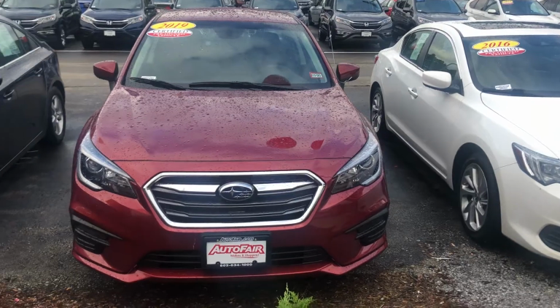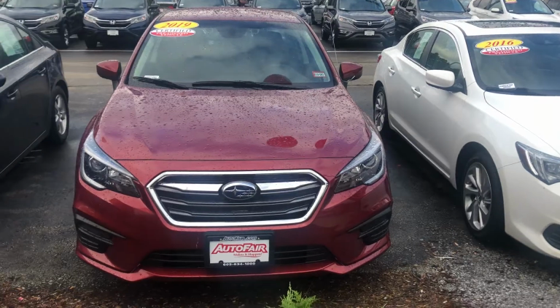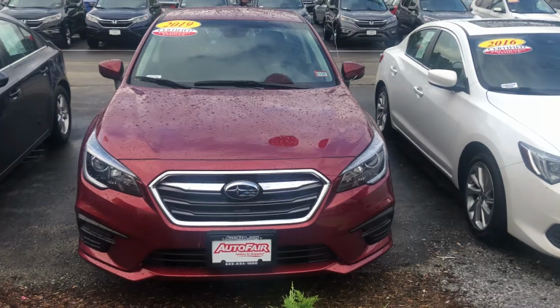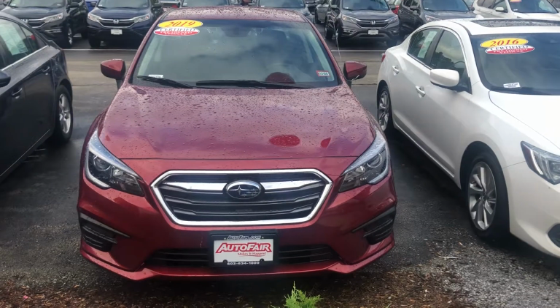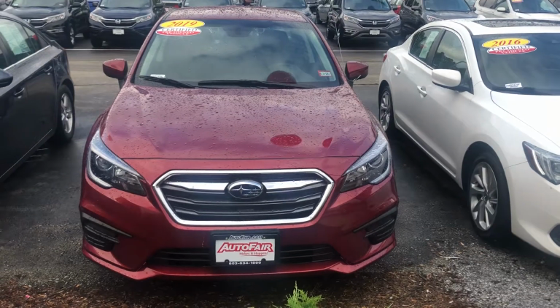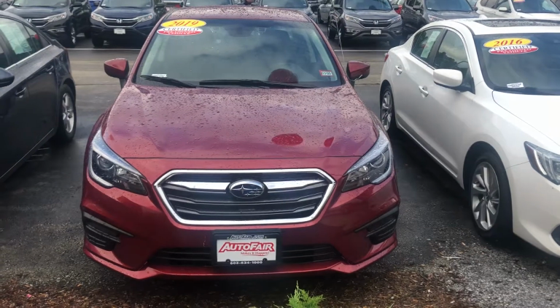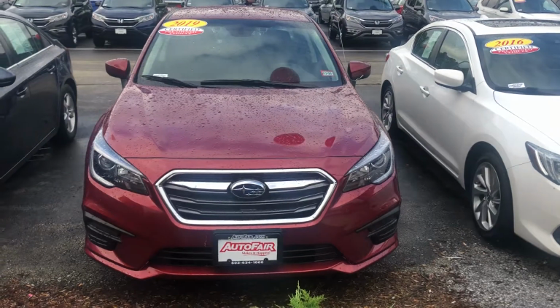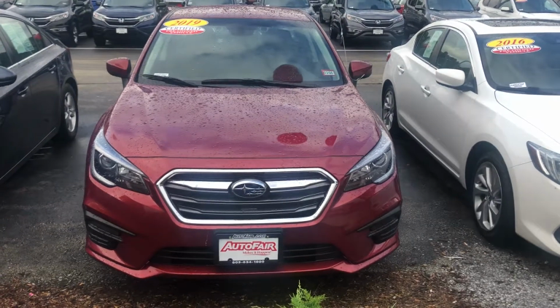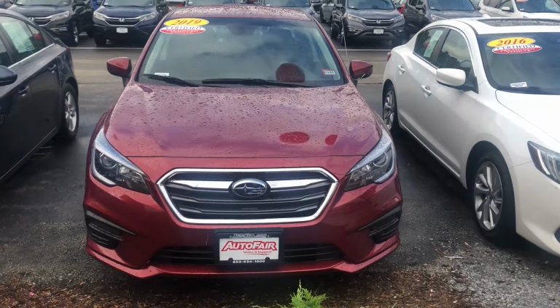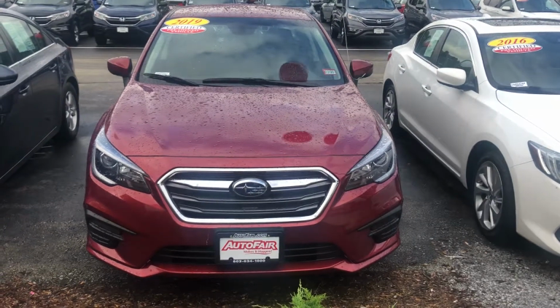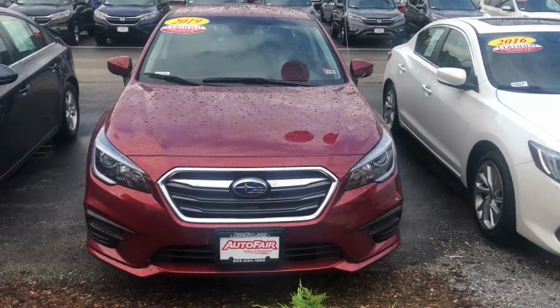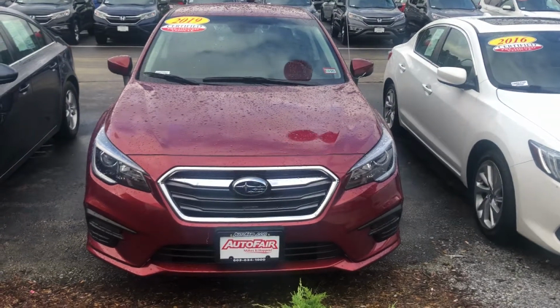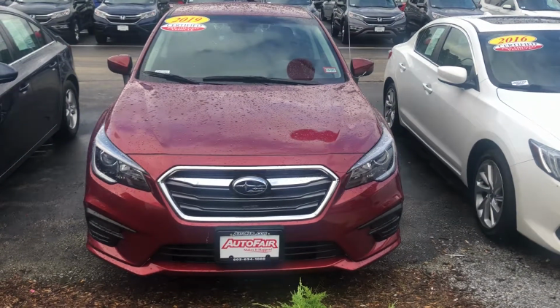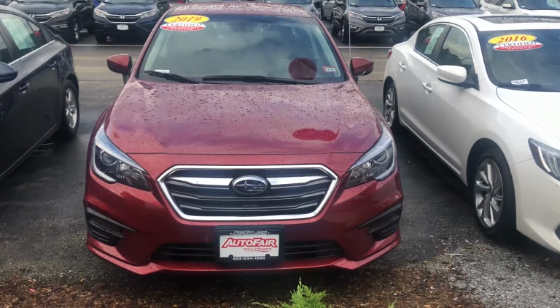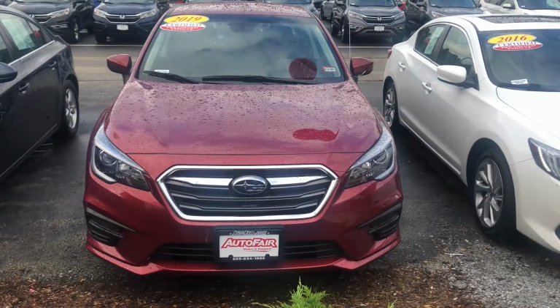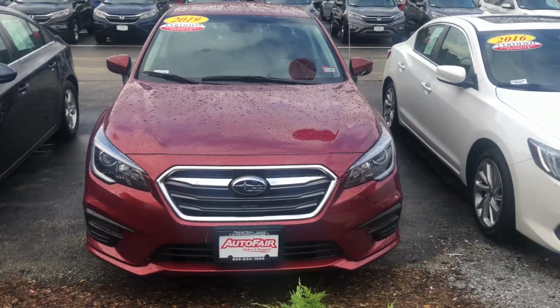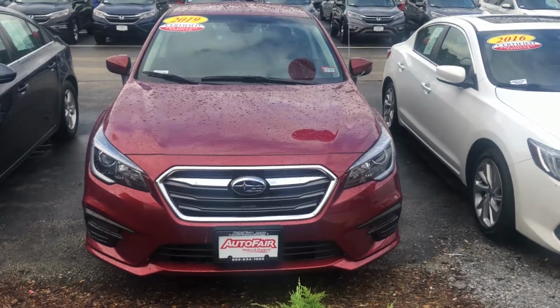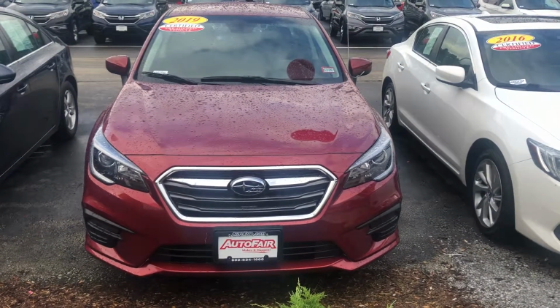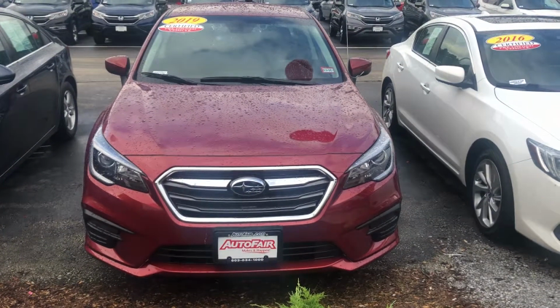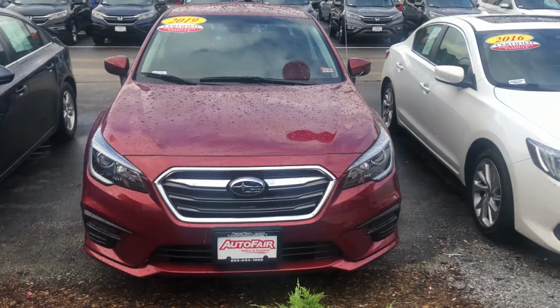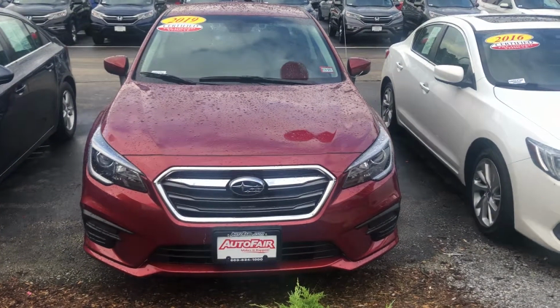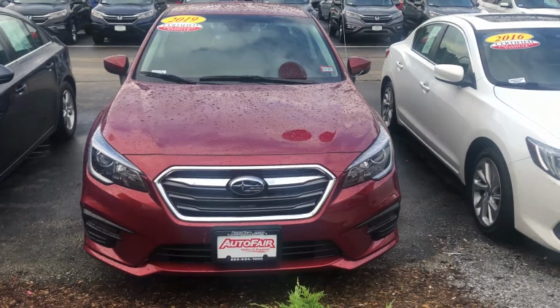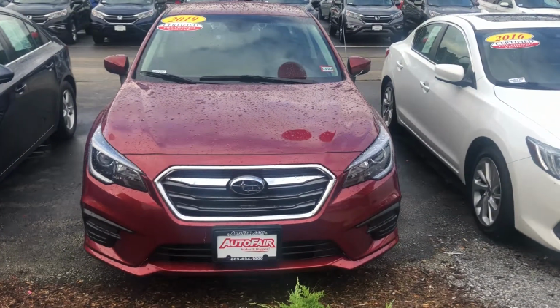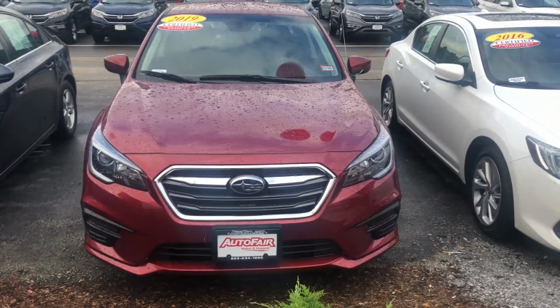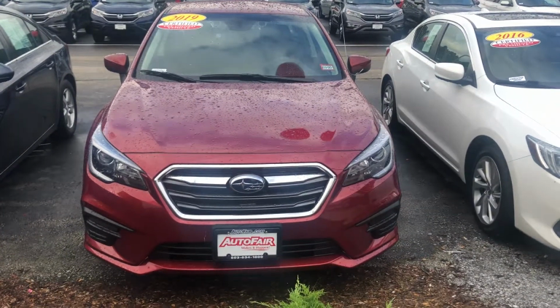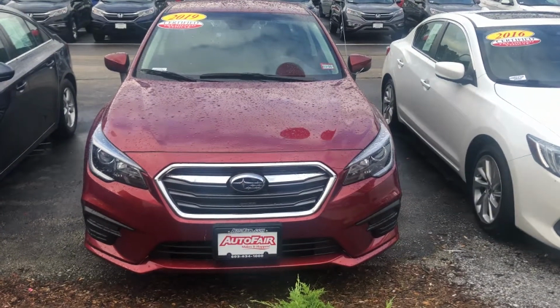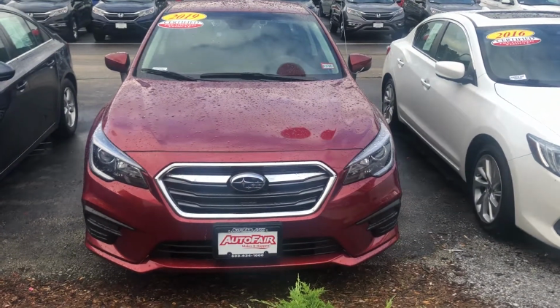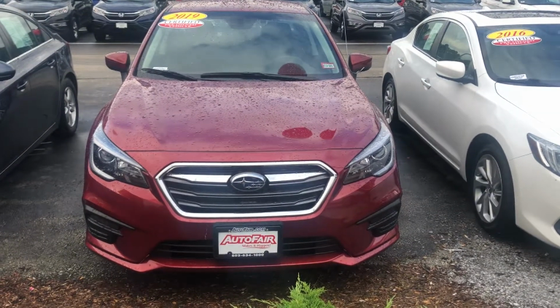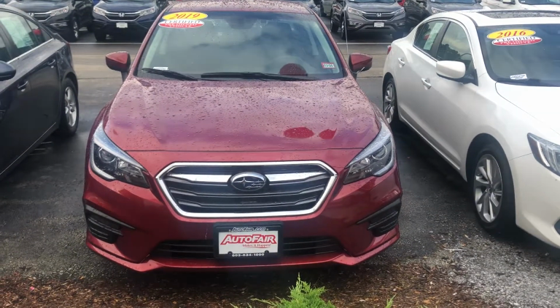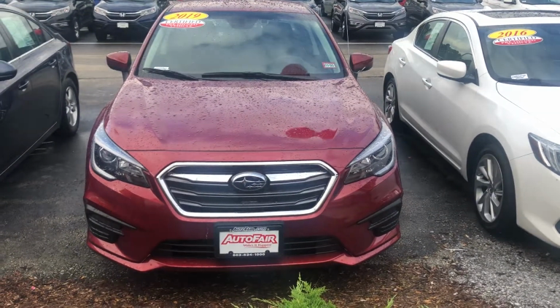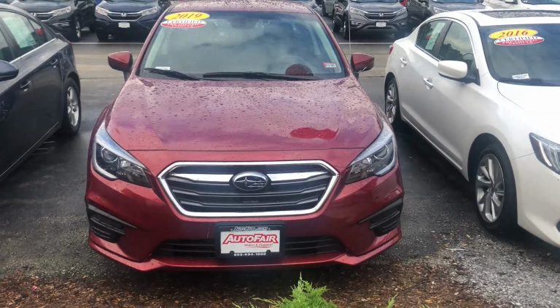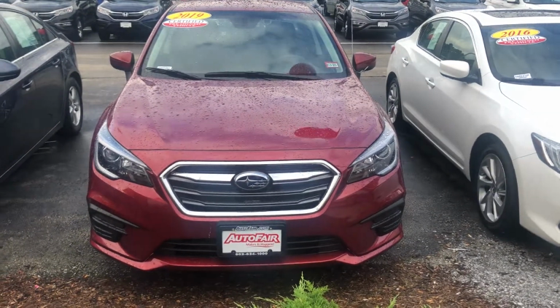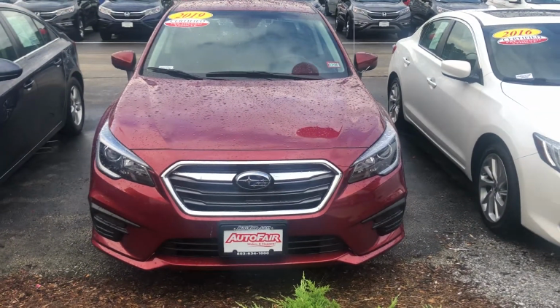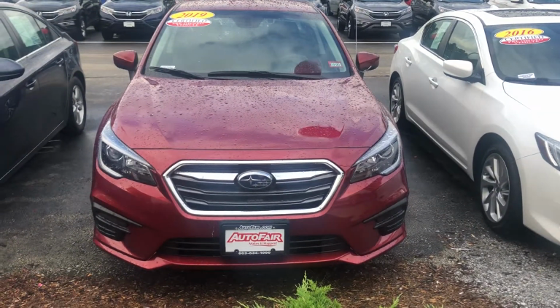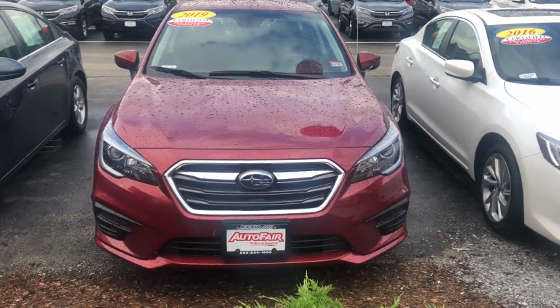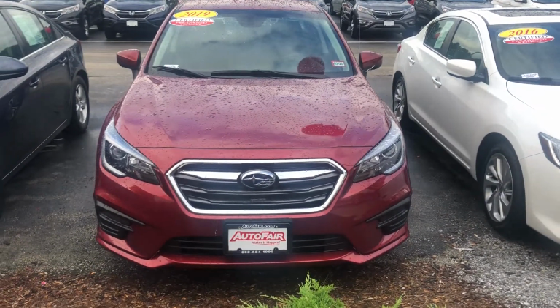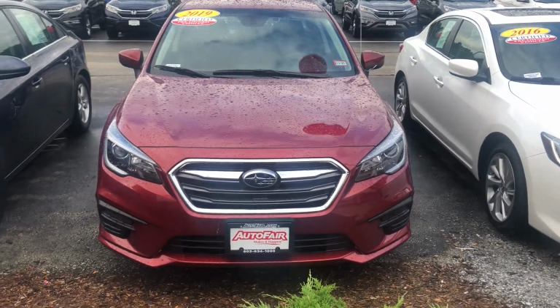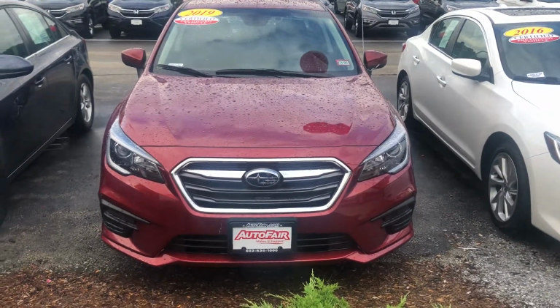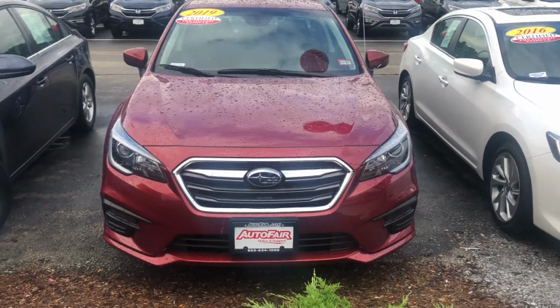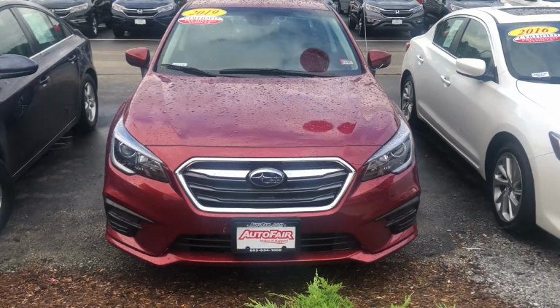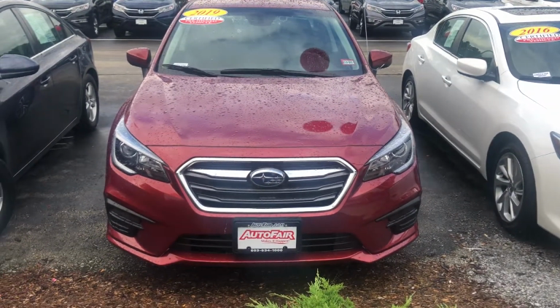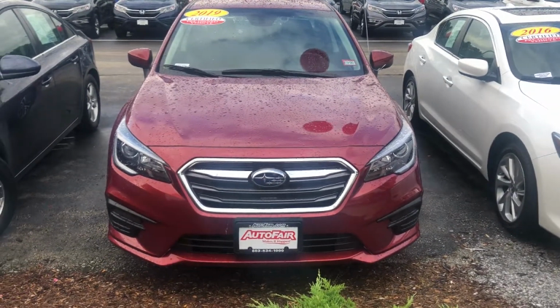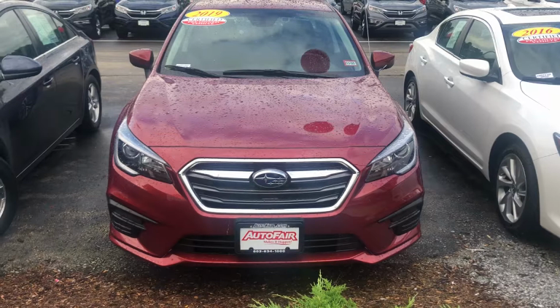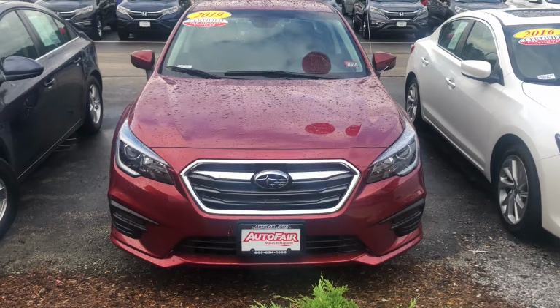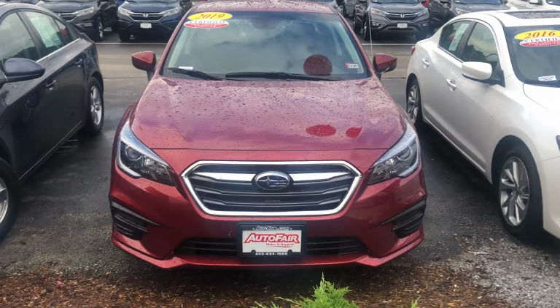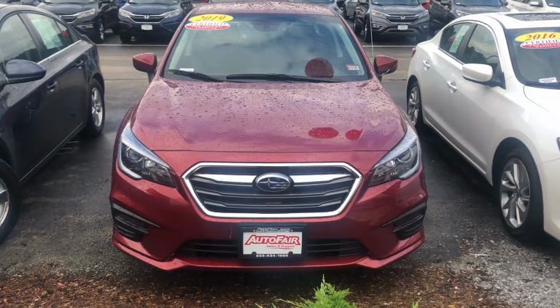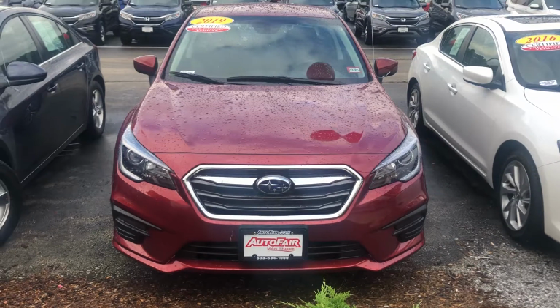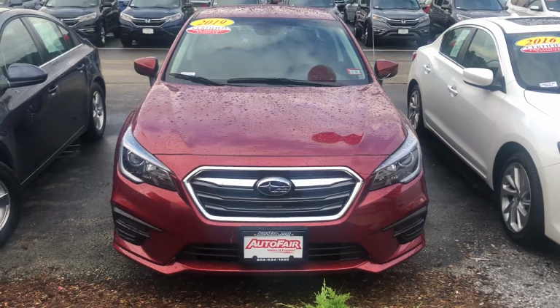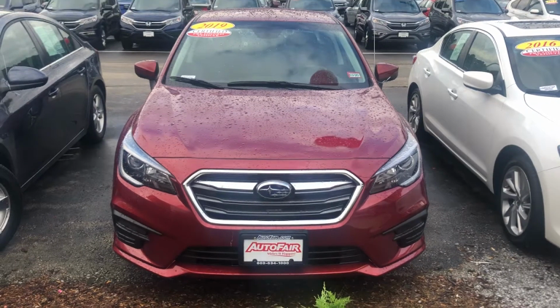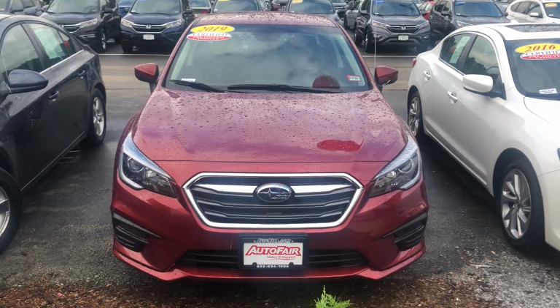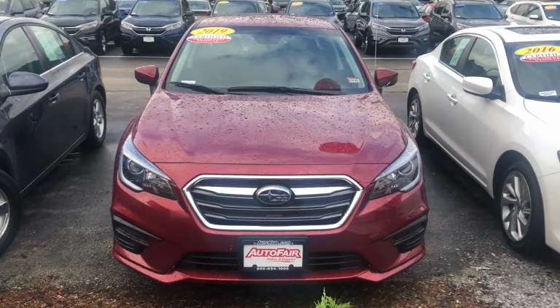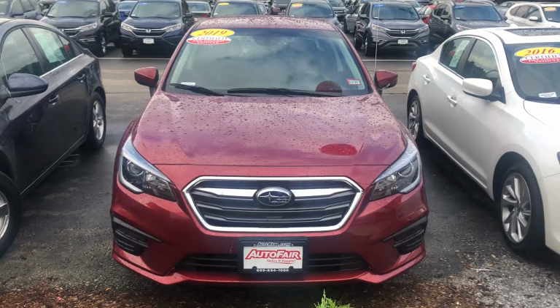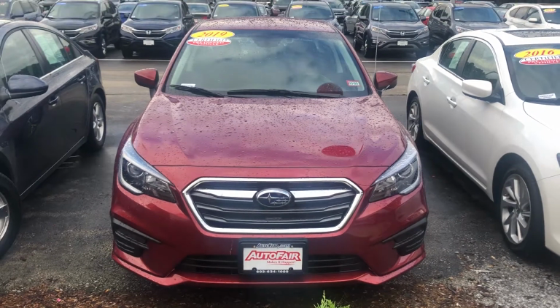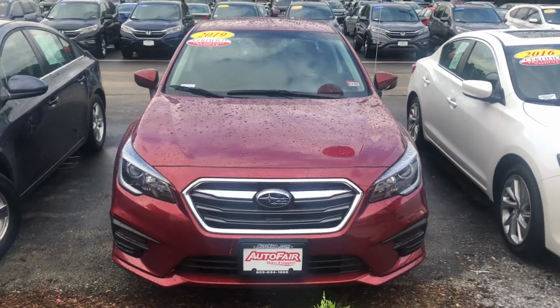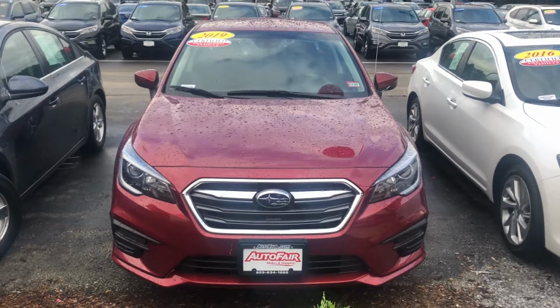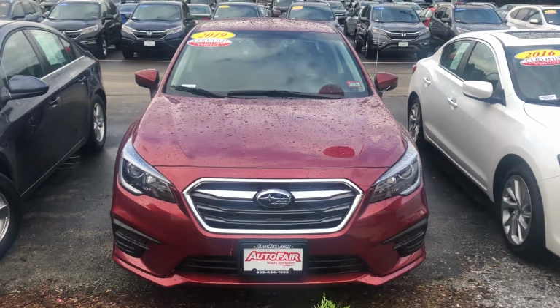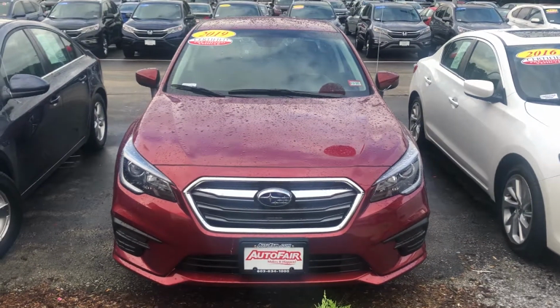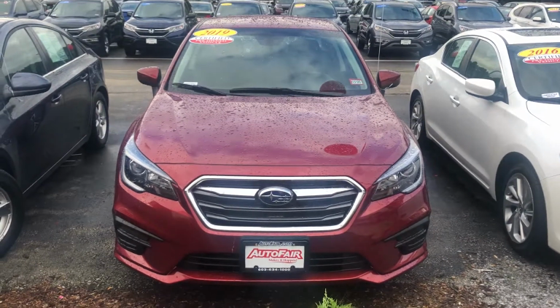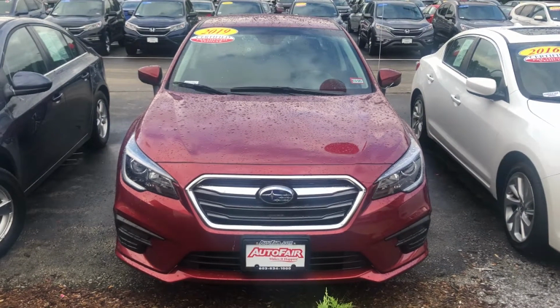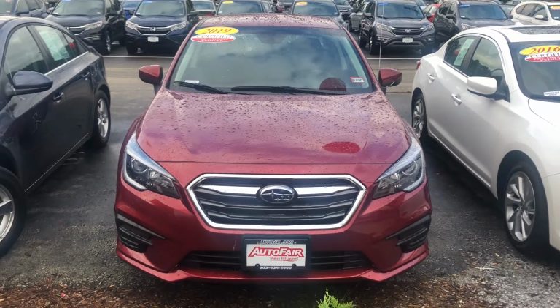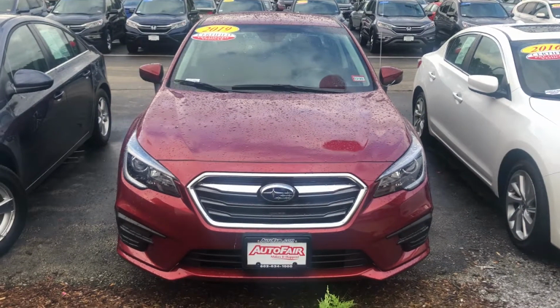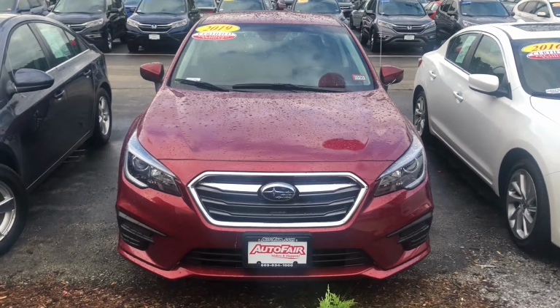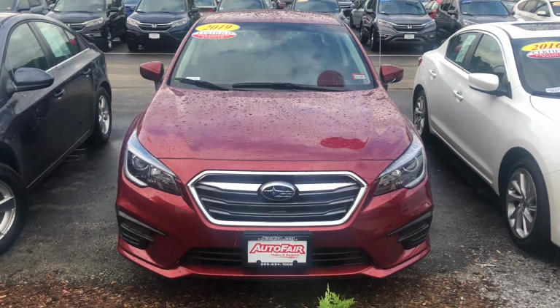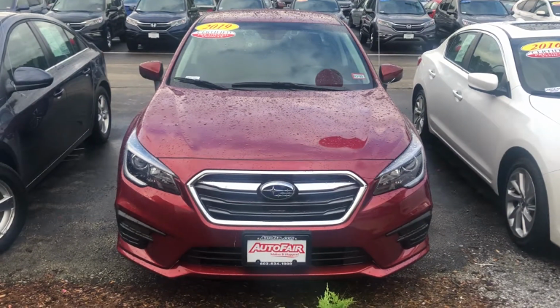Hello Catherine, my name is Esmeralda. I wanted to make a quick video walk around for you on the 2019 Subaru Legacy that you inquired about.